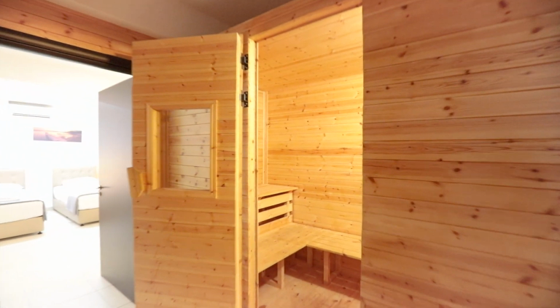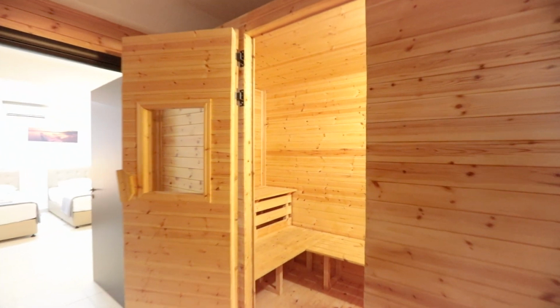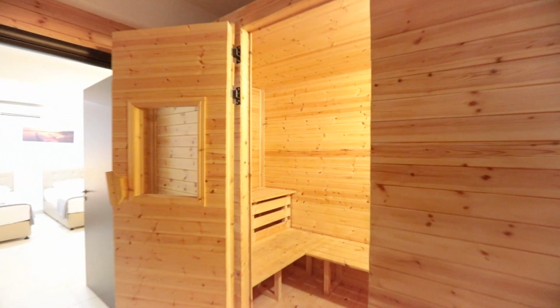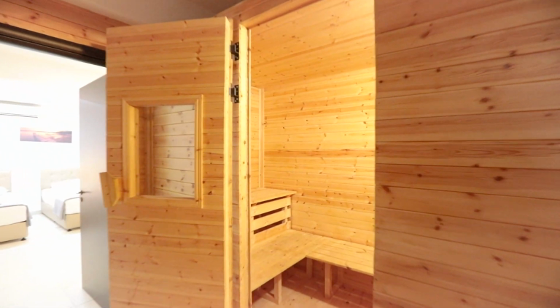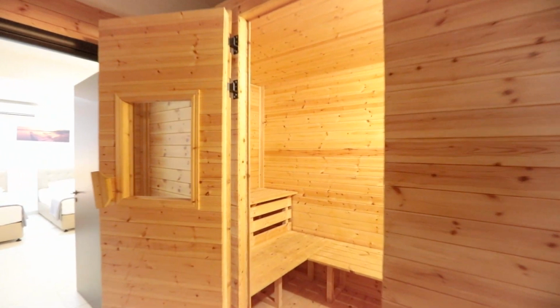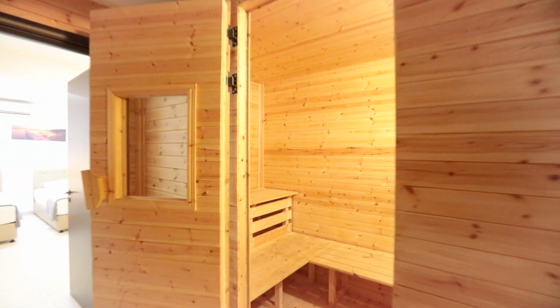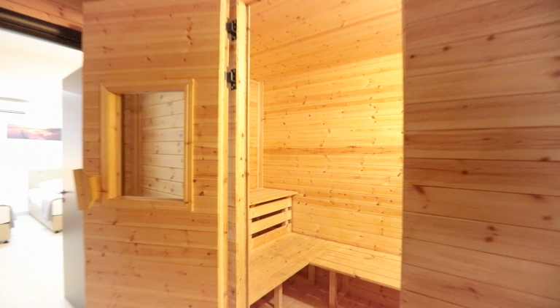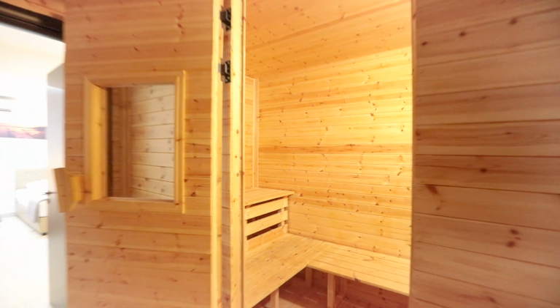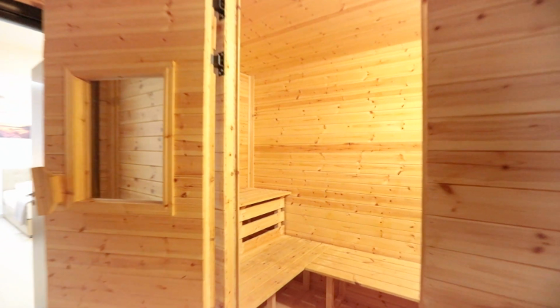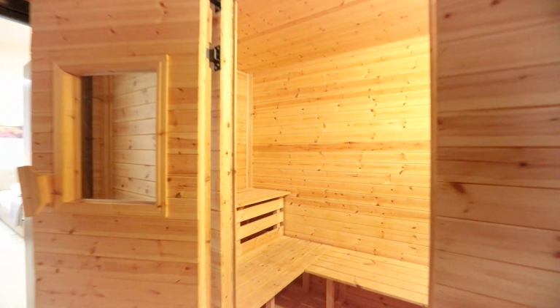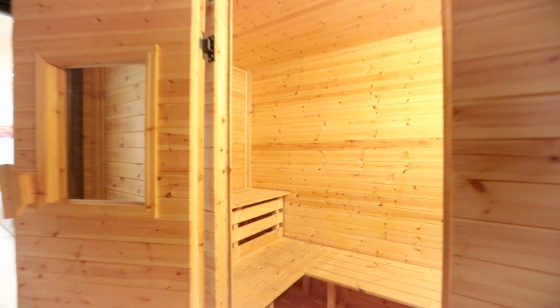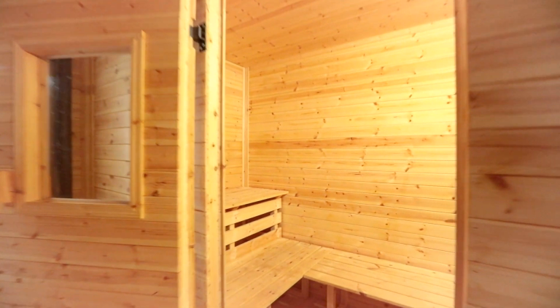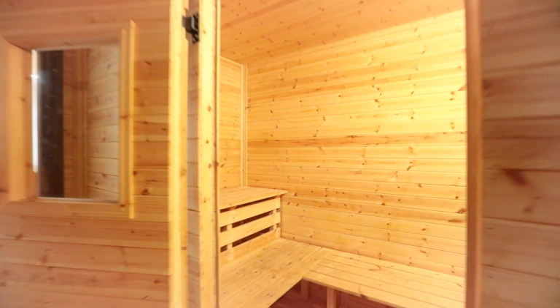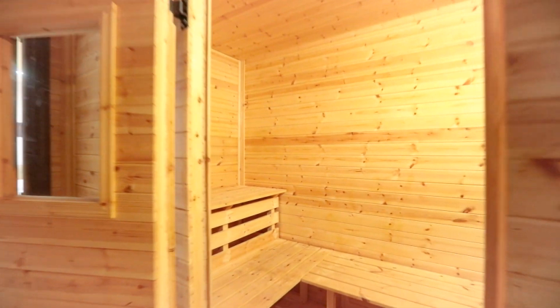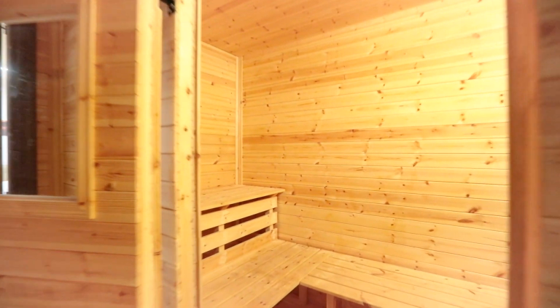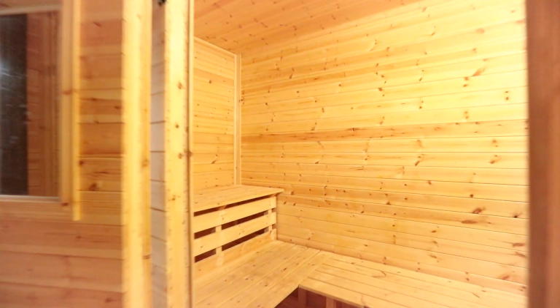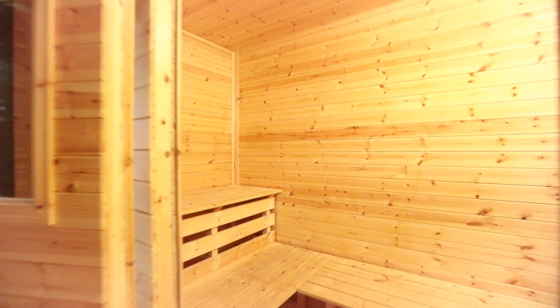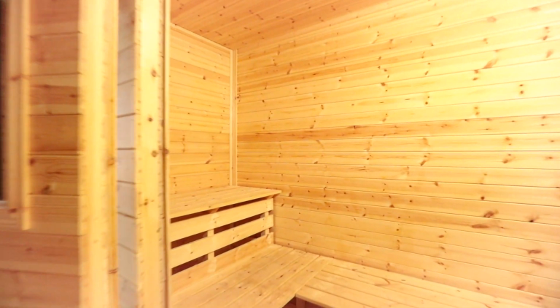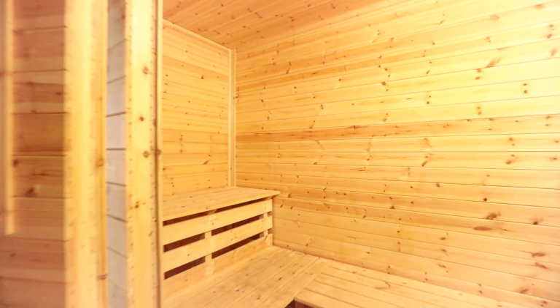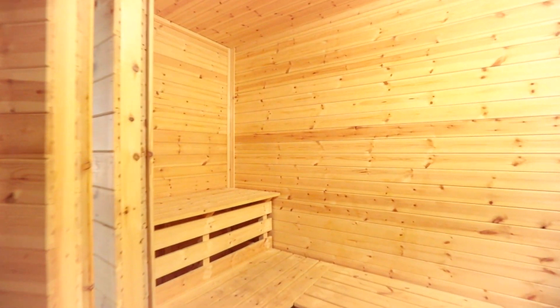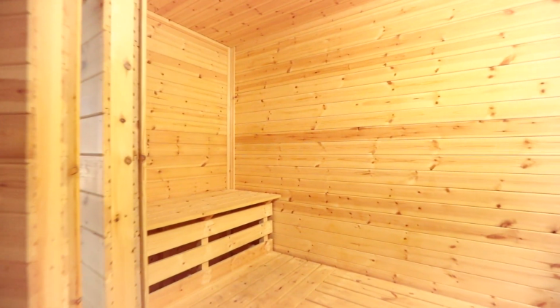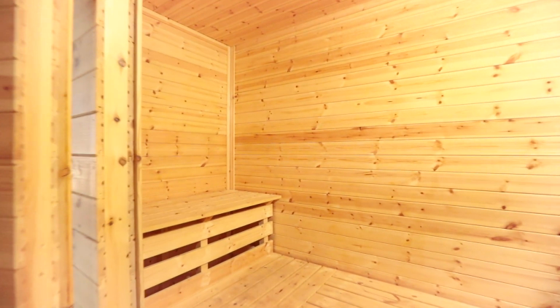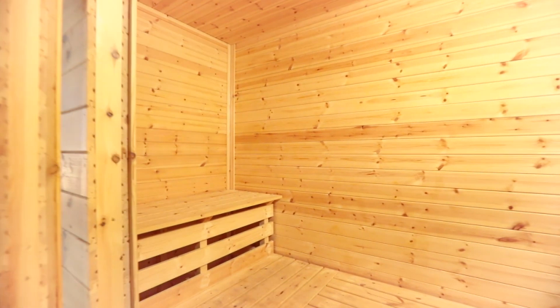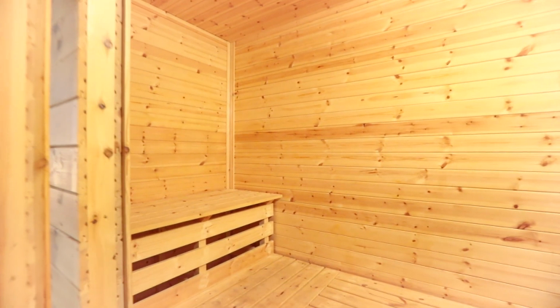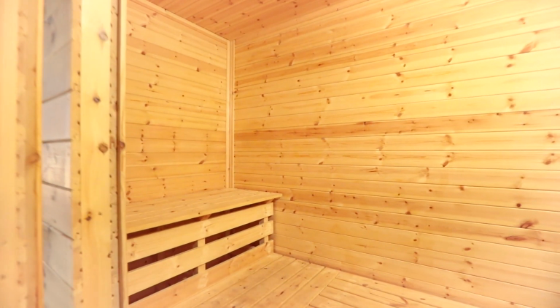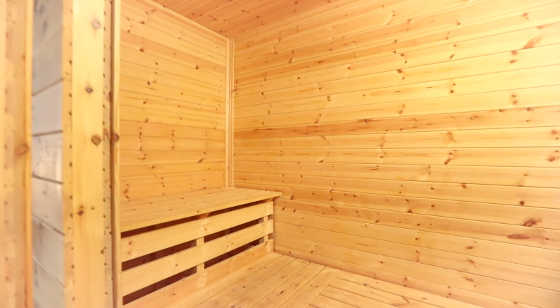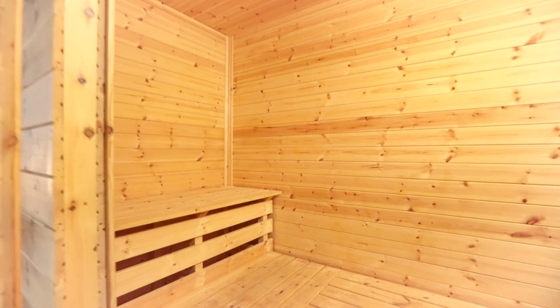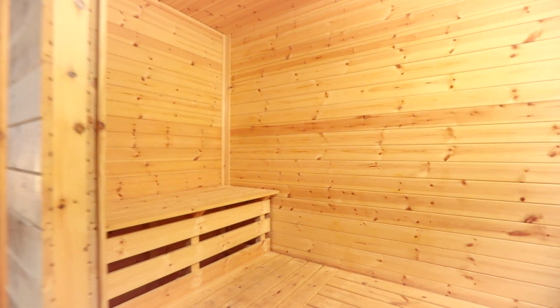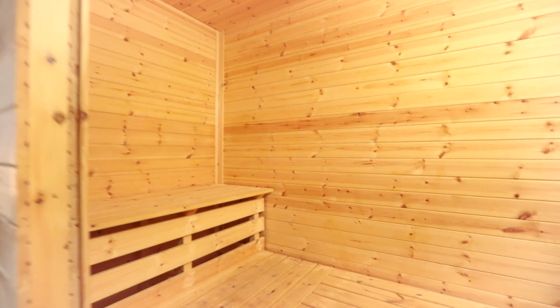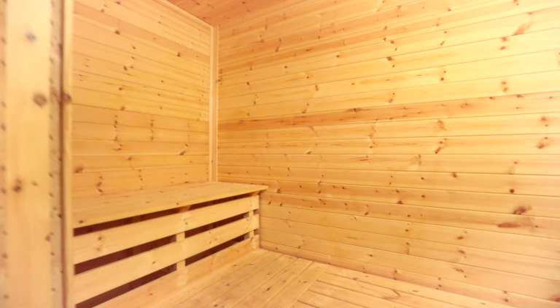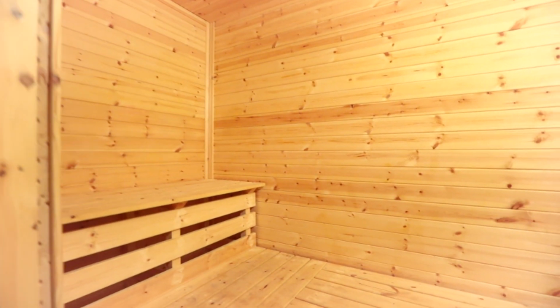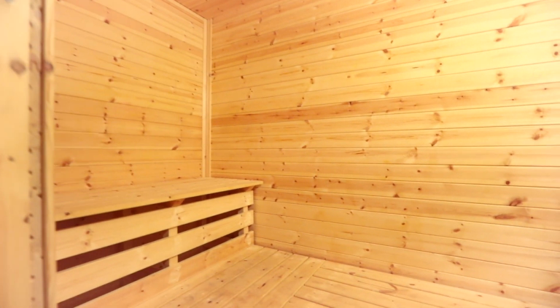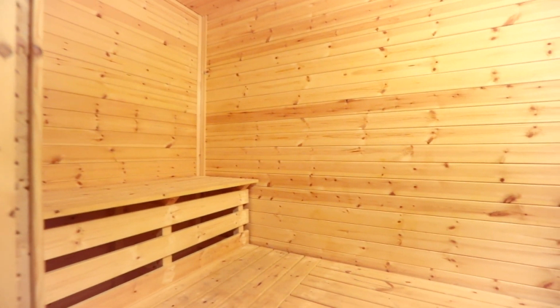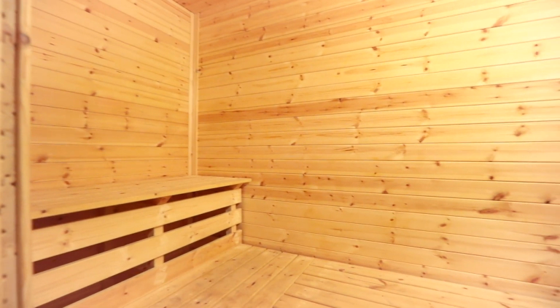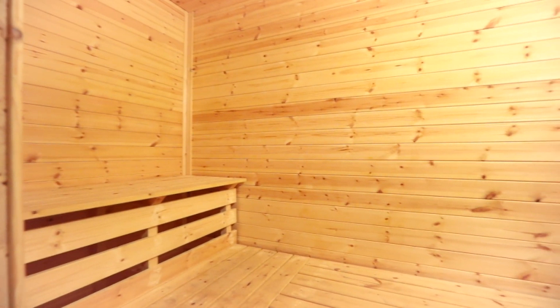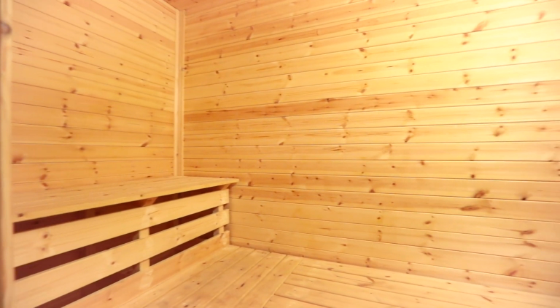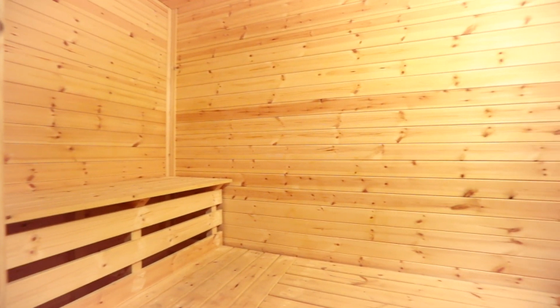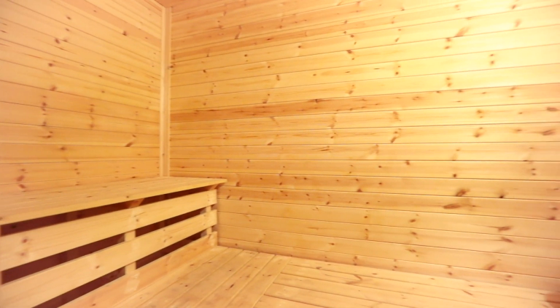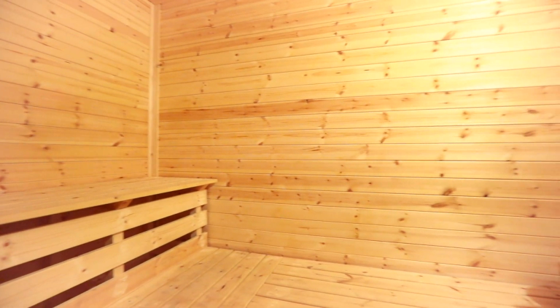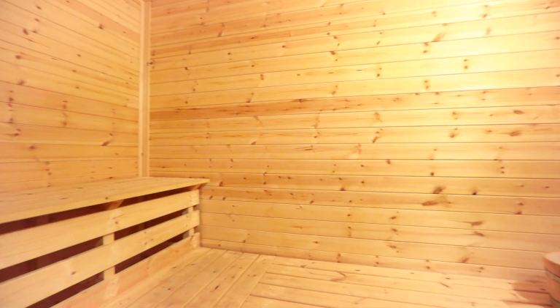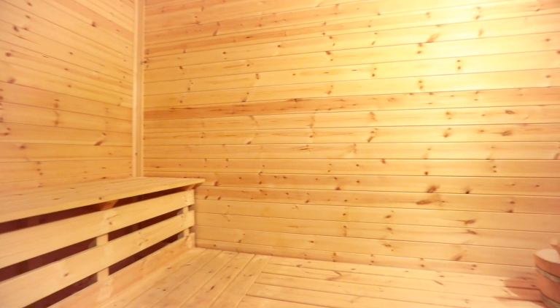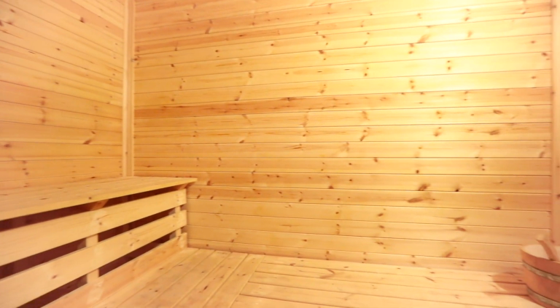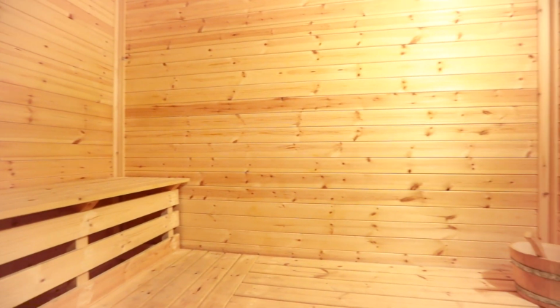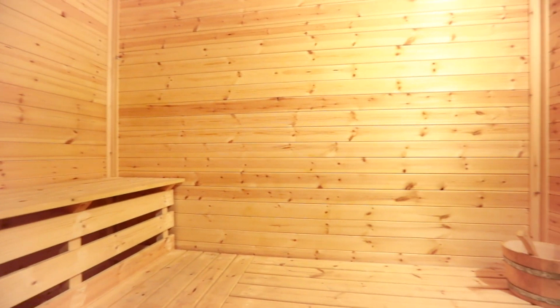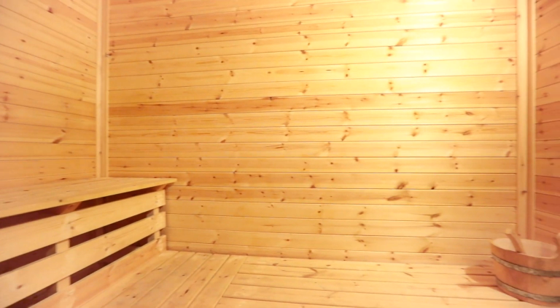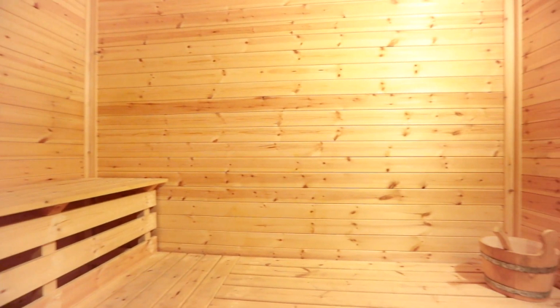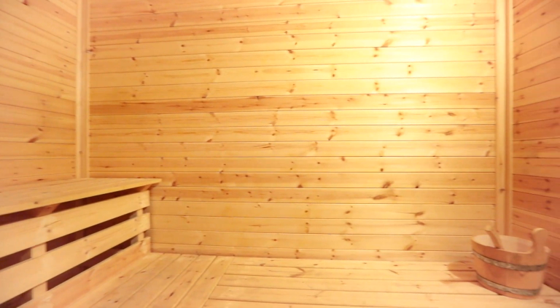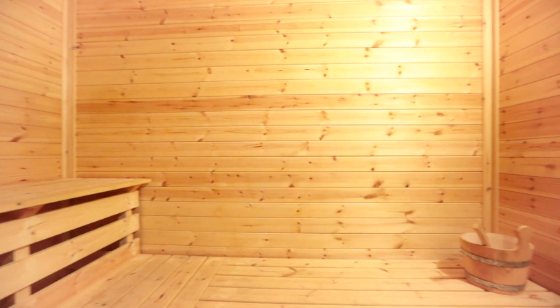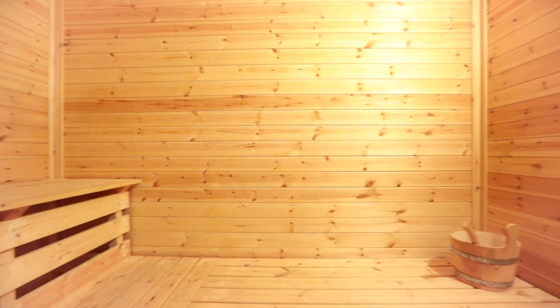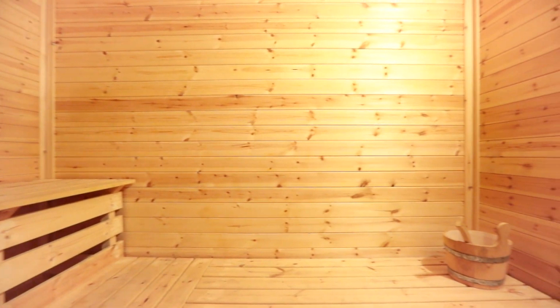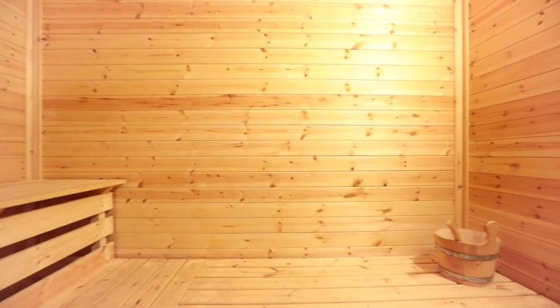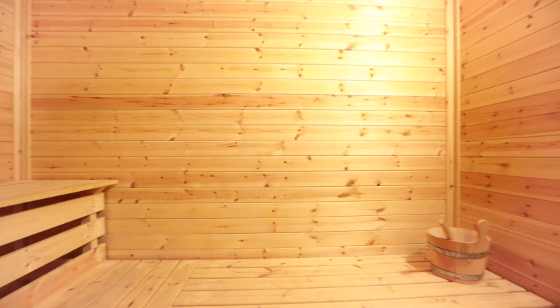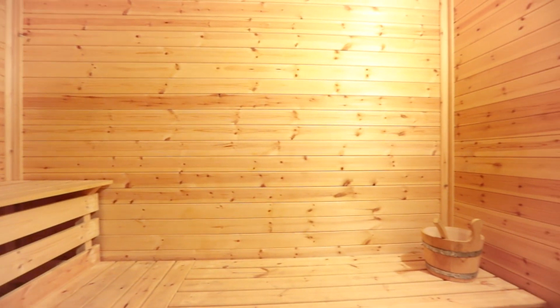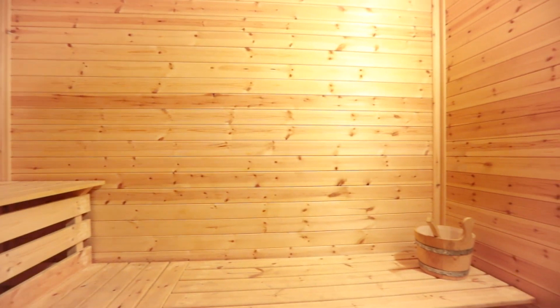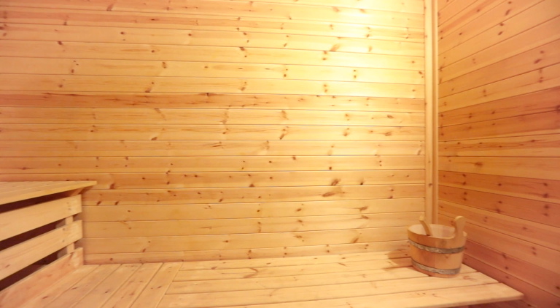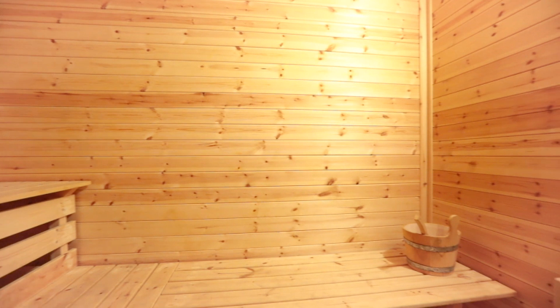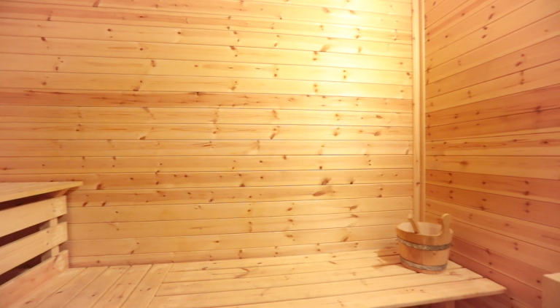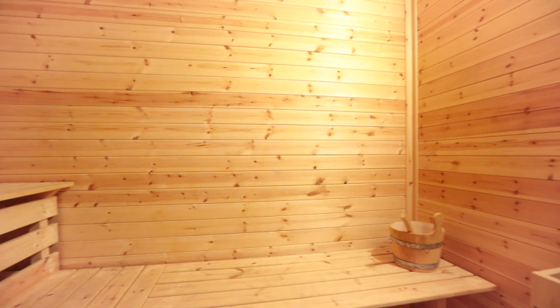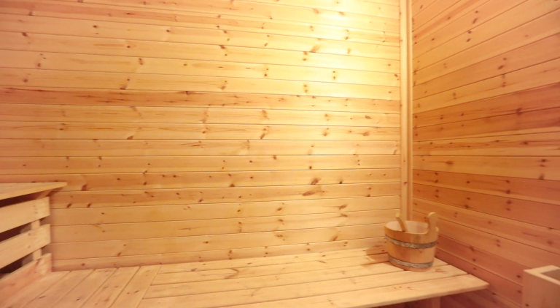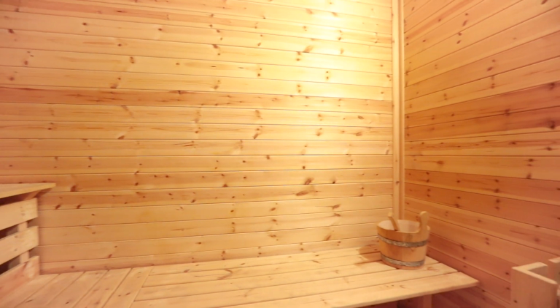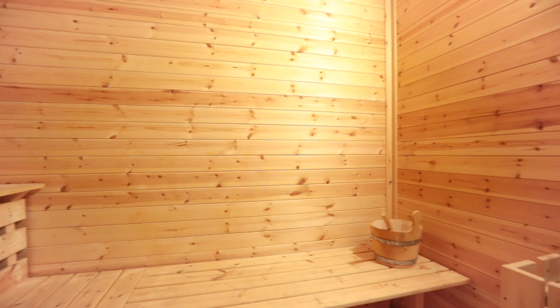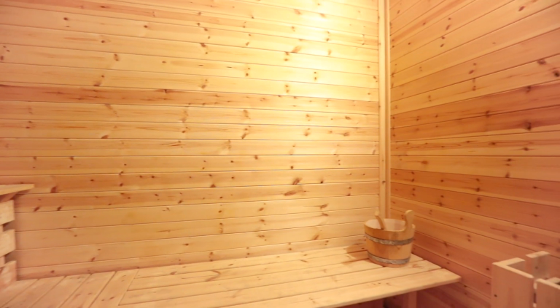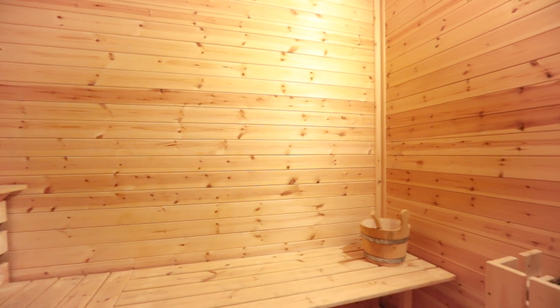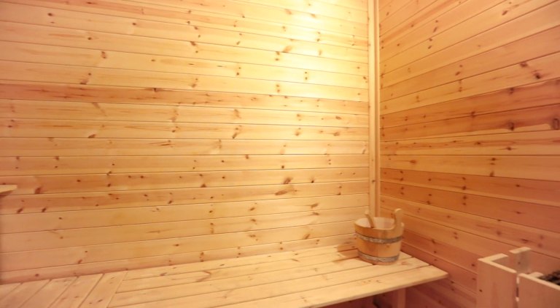All of our villas have a sauna for up to 6 people with a maximum temperature of 80 degrees.